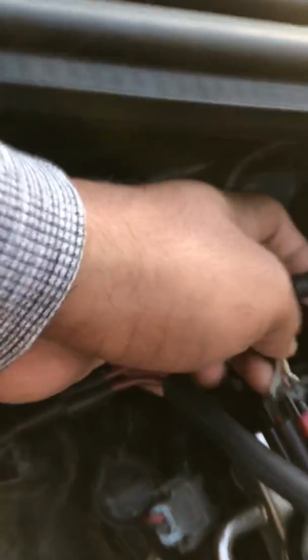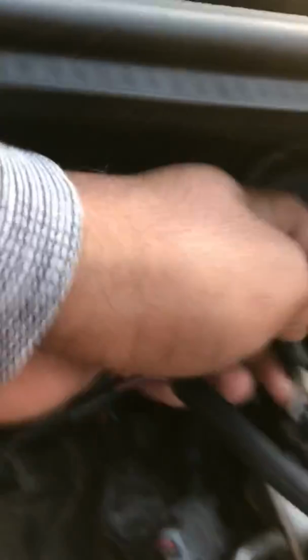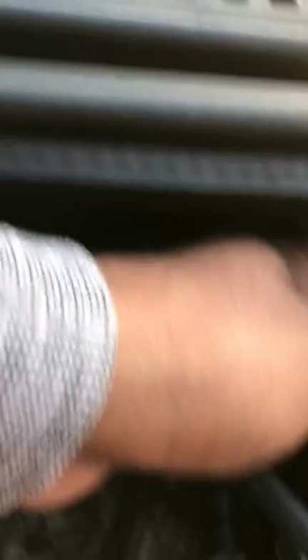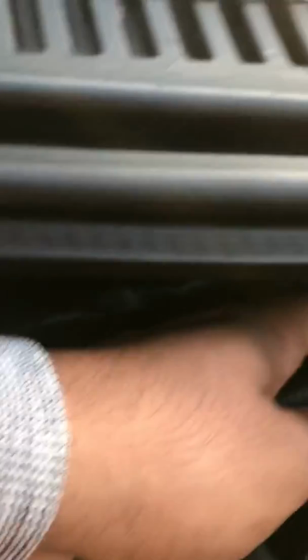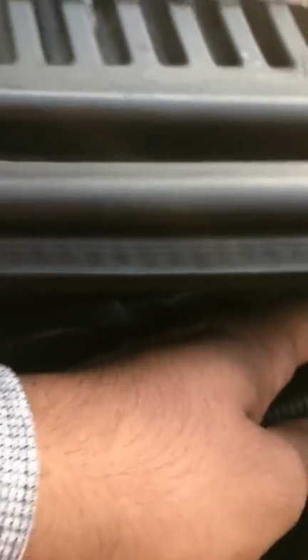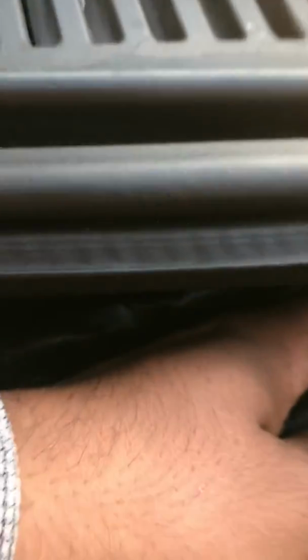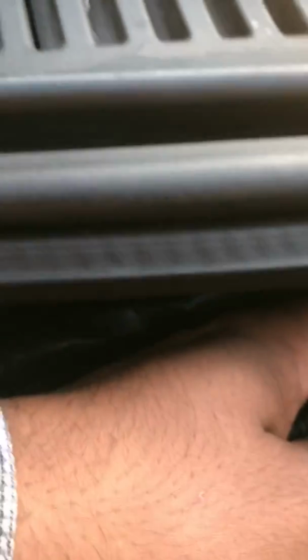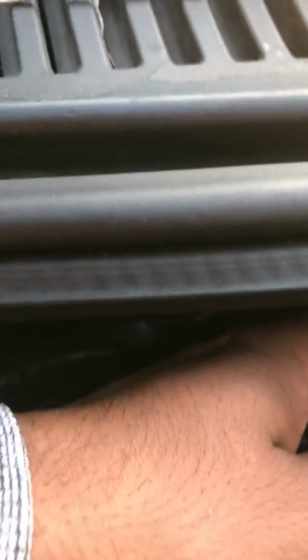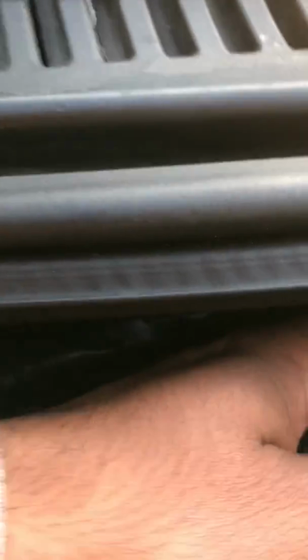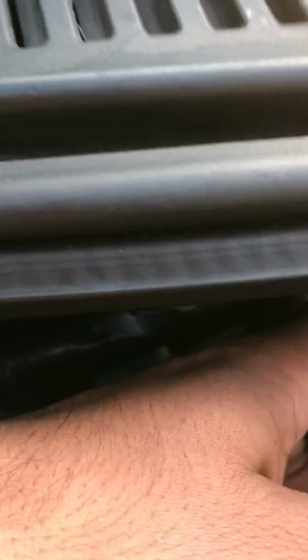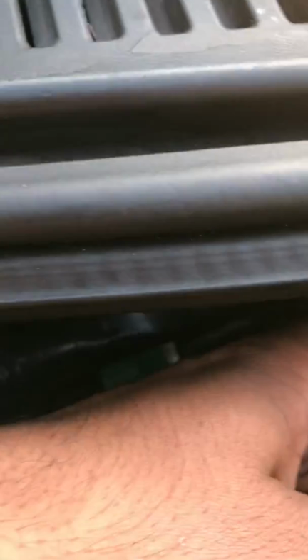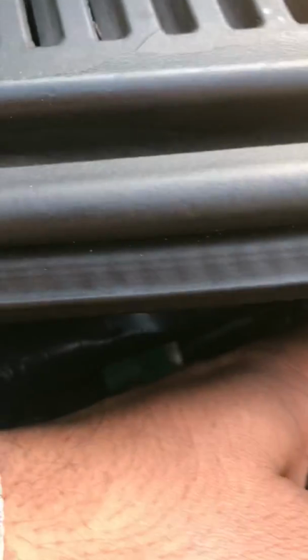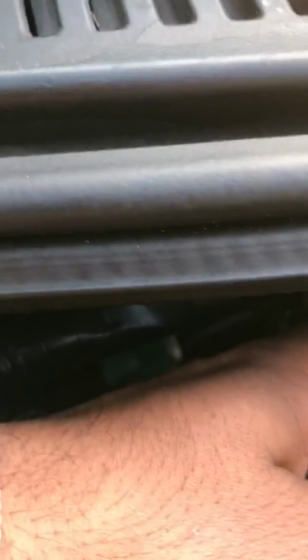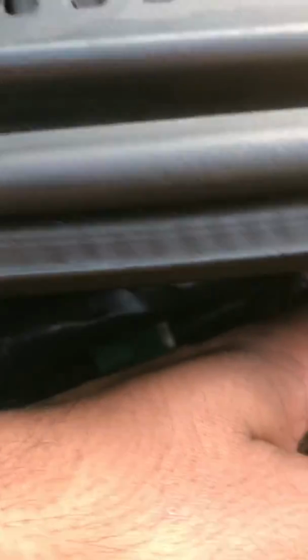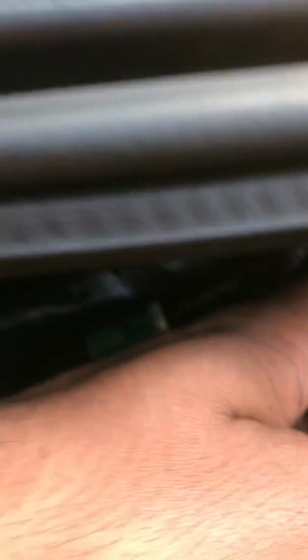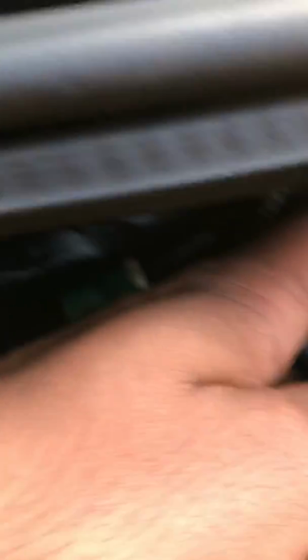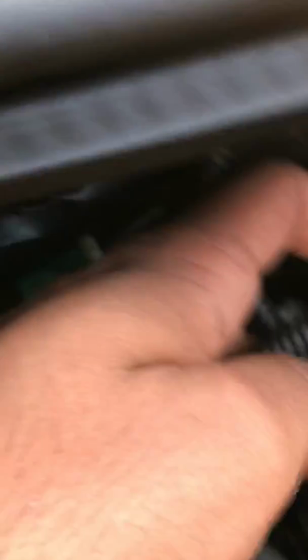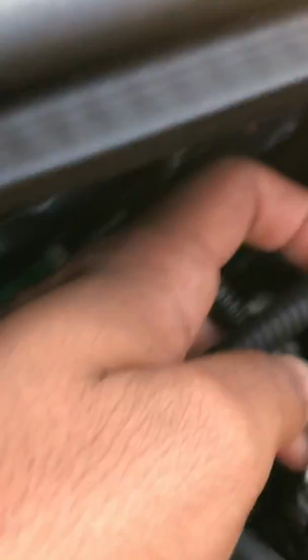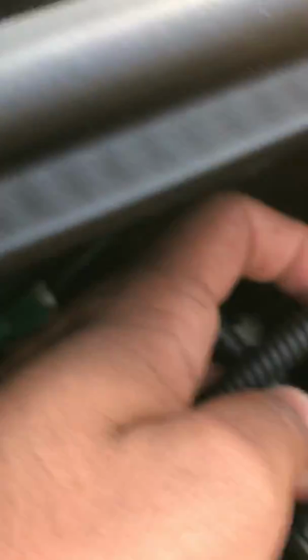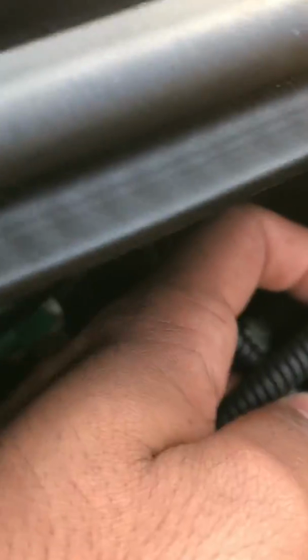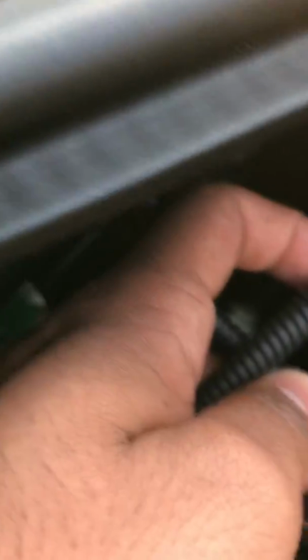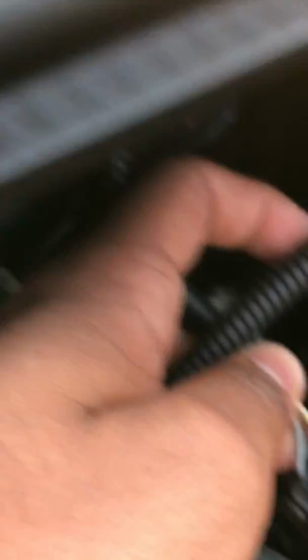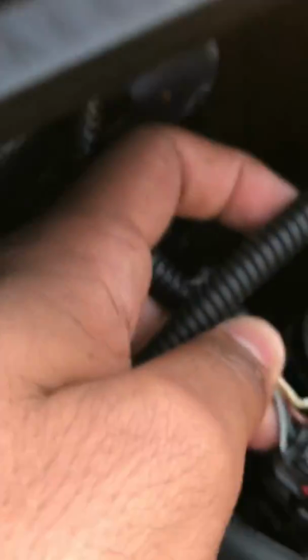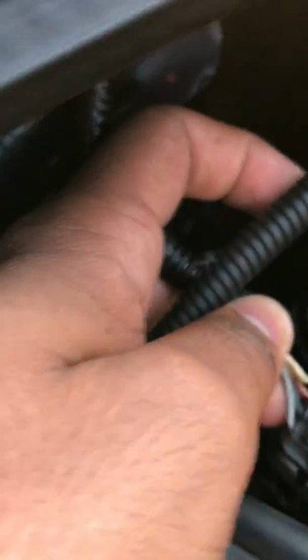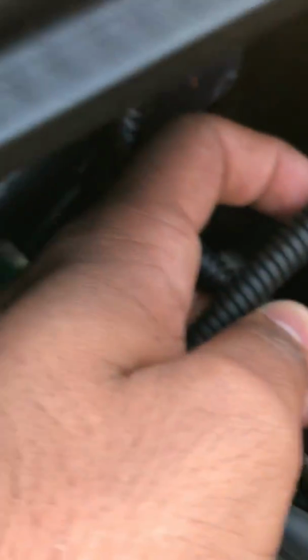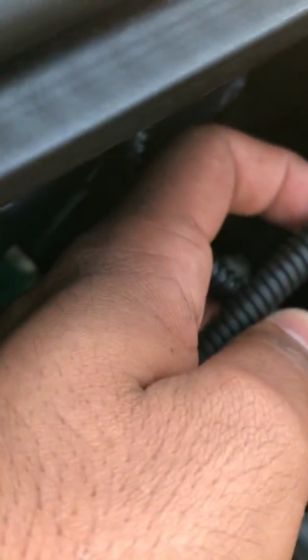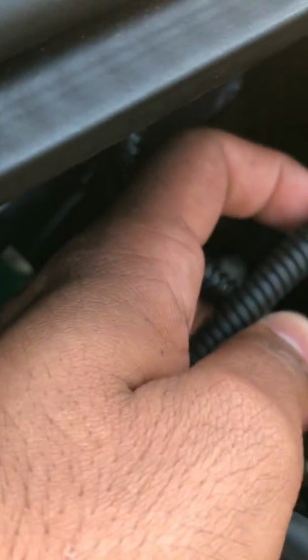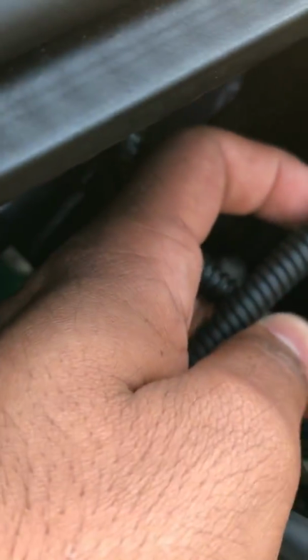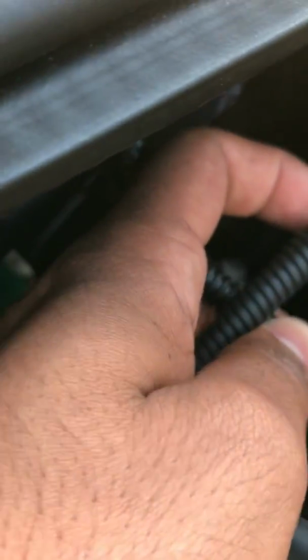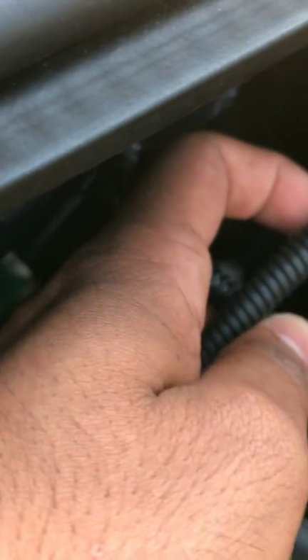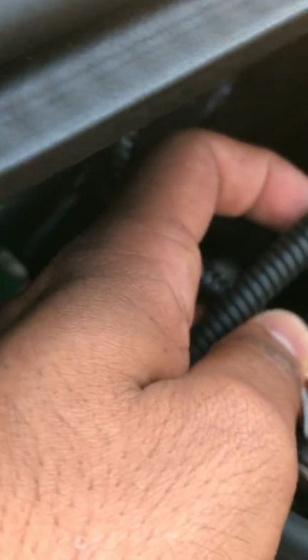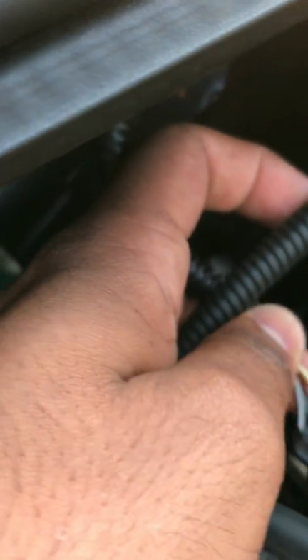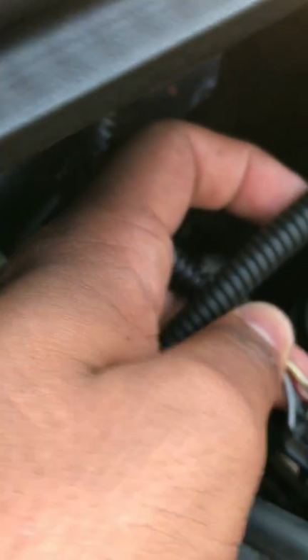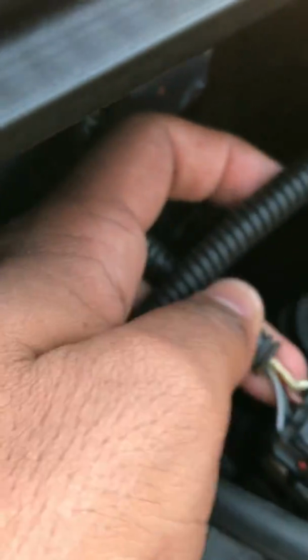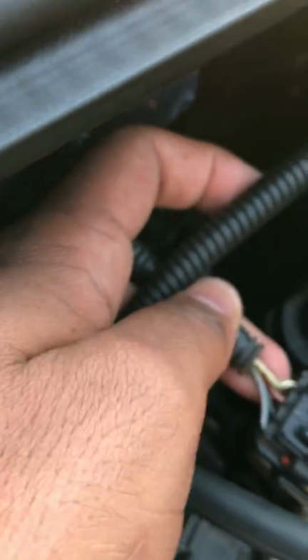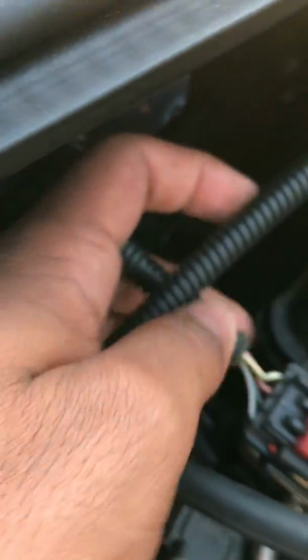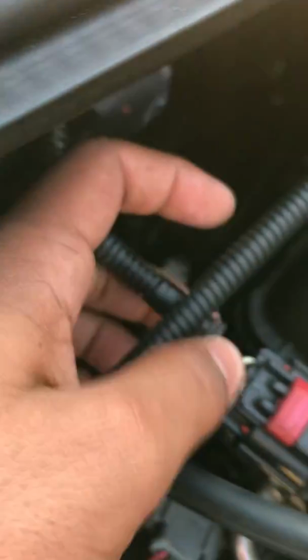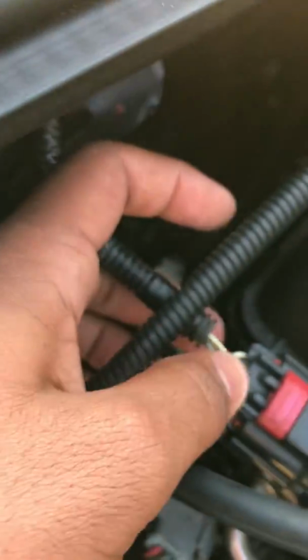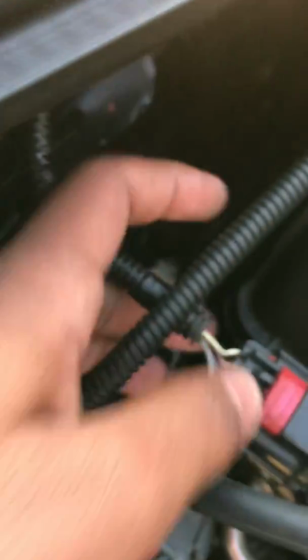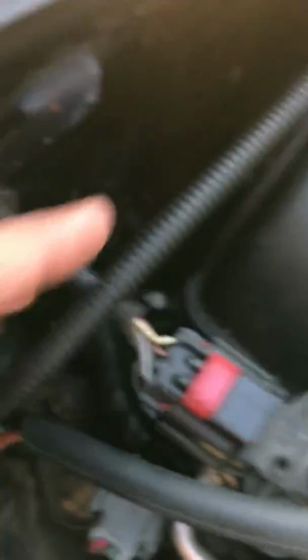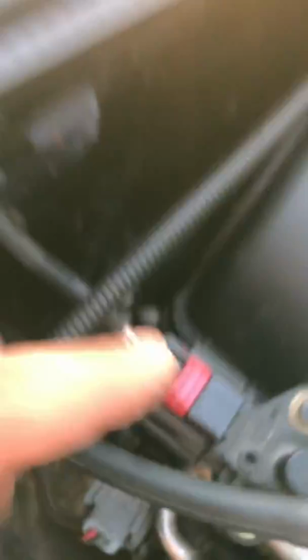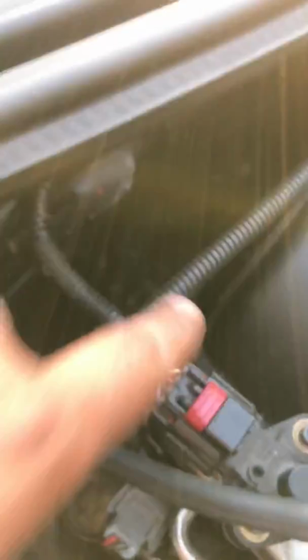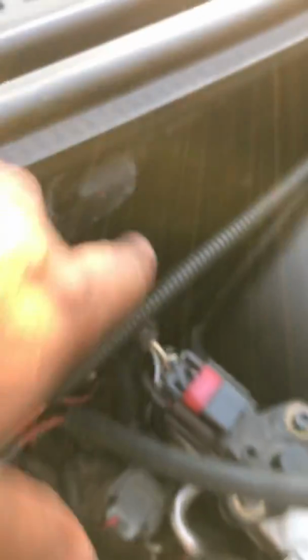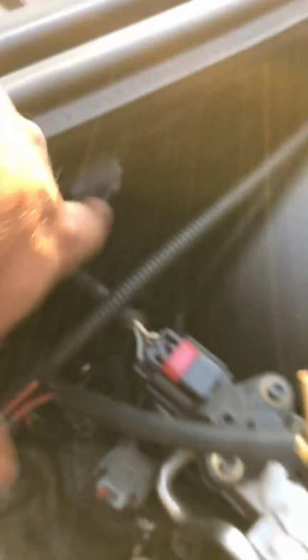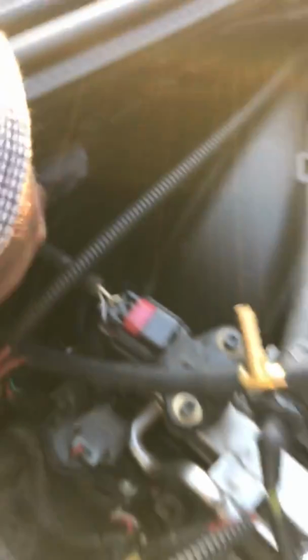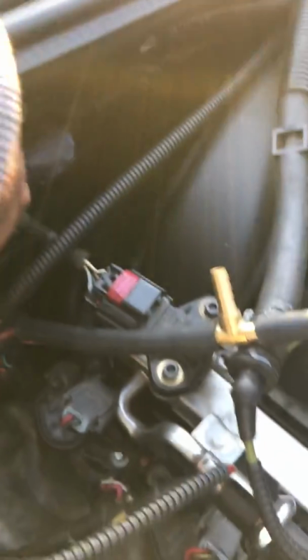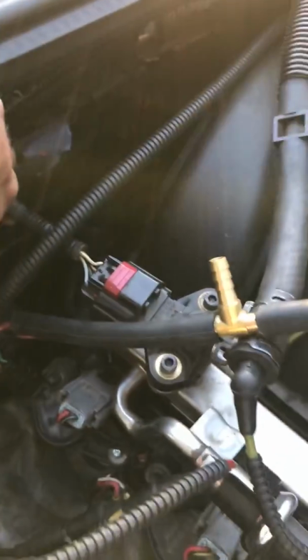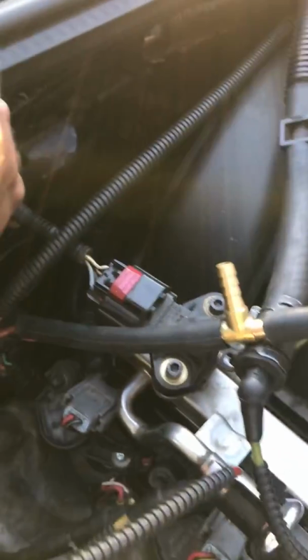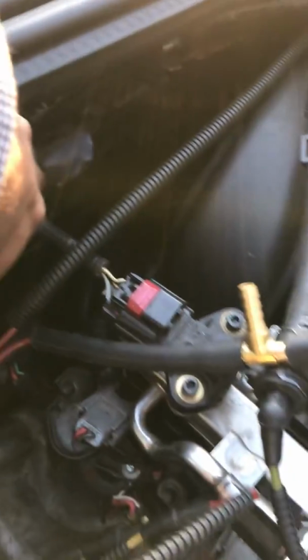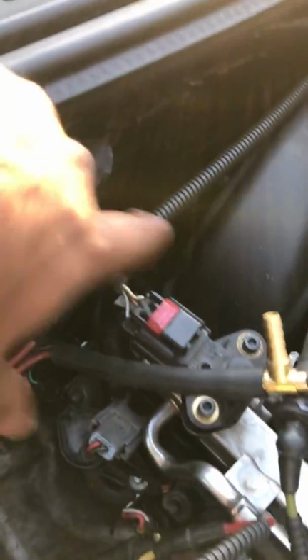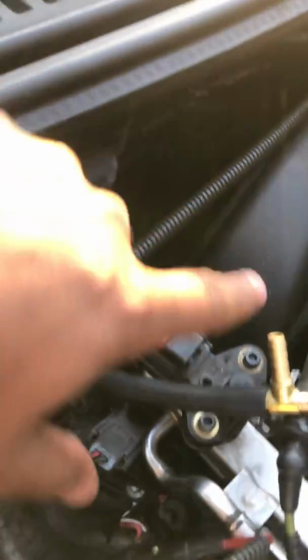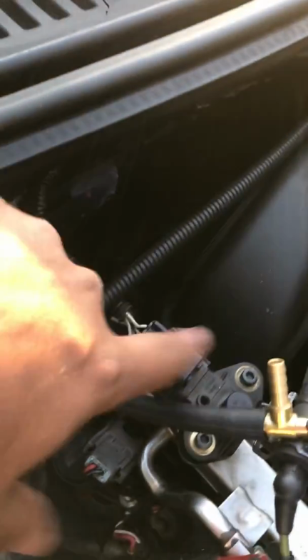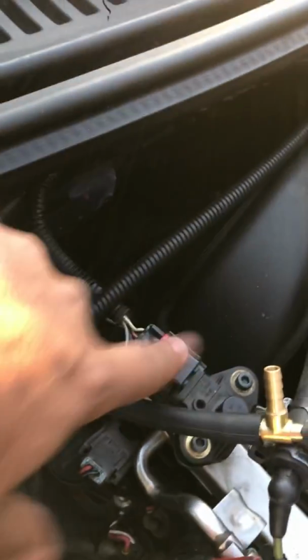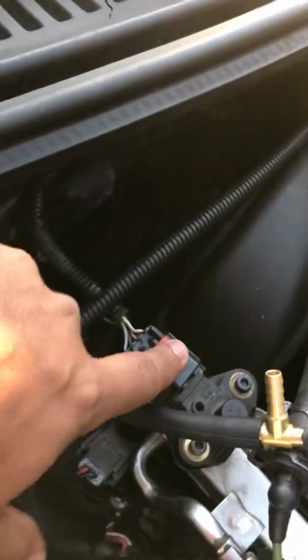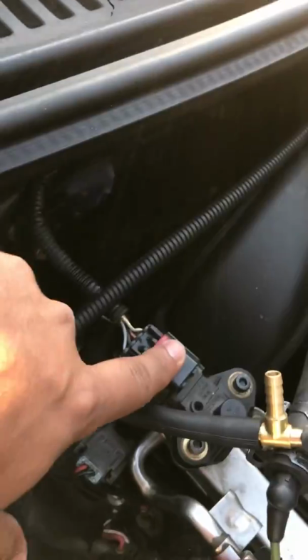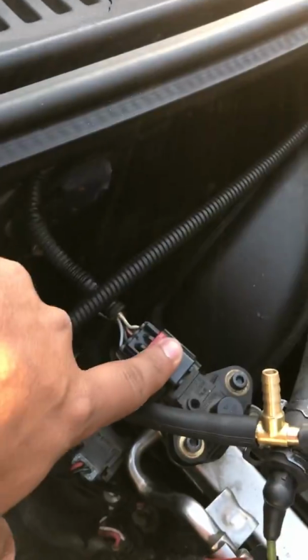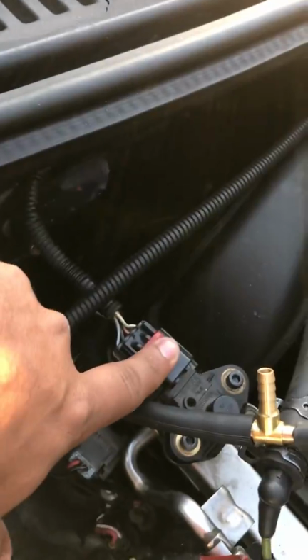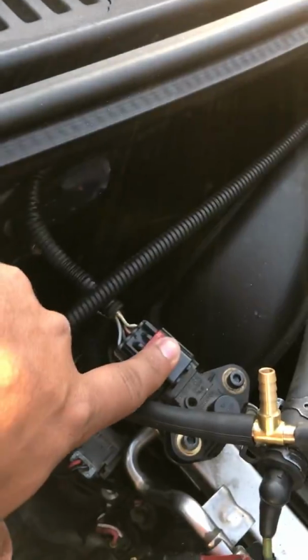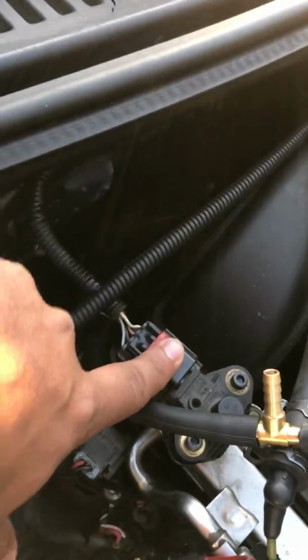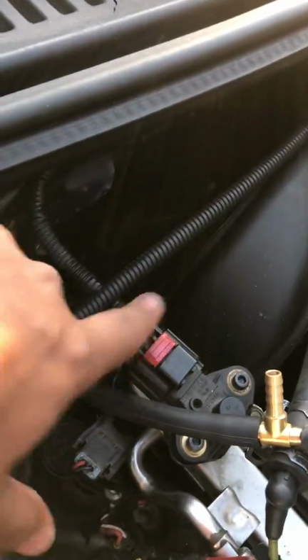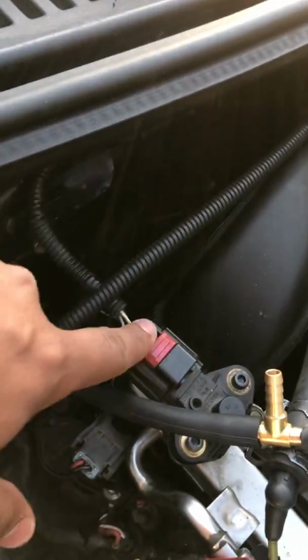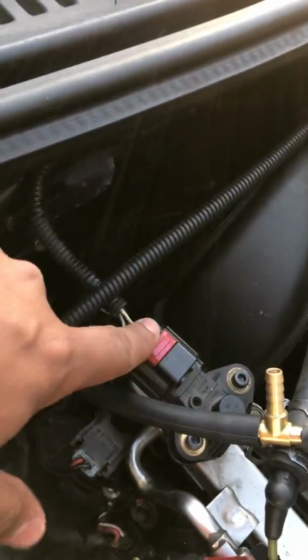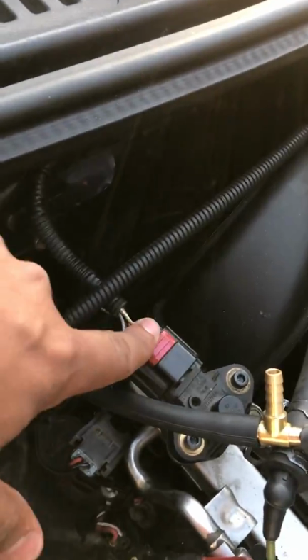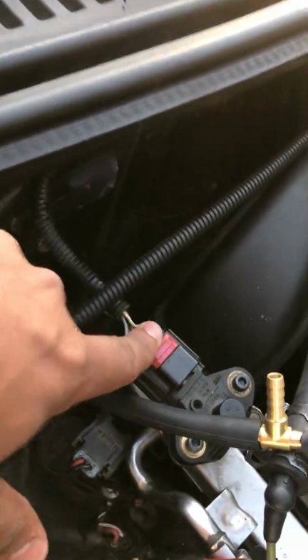Even though there are four wires coming out of the fuel pressure regulator, there are only three connected — not all four of them are connected.